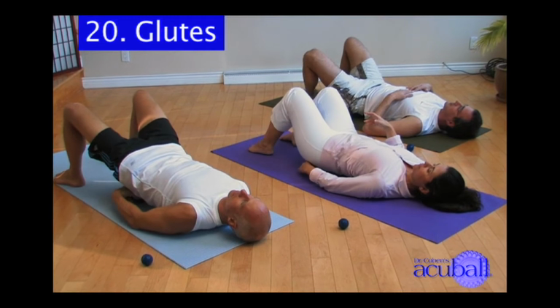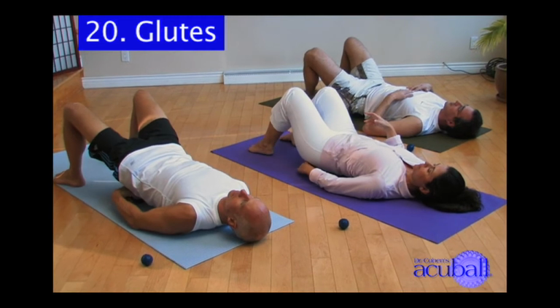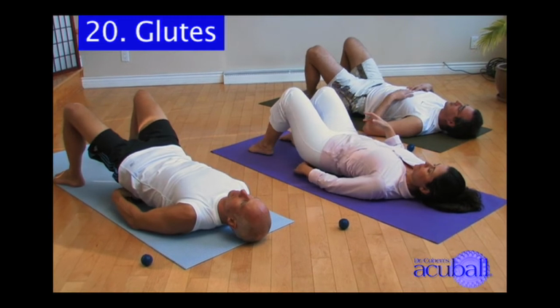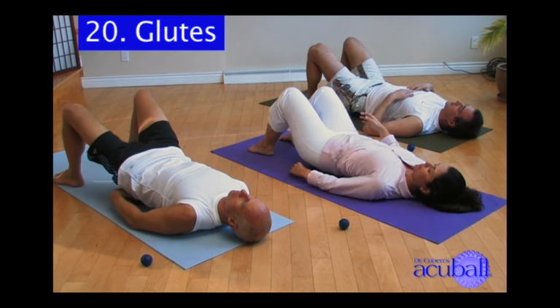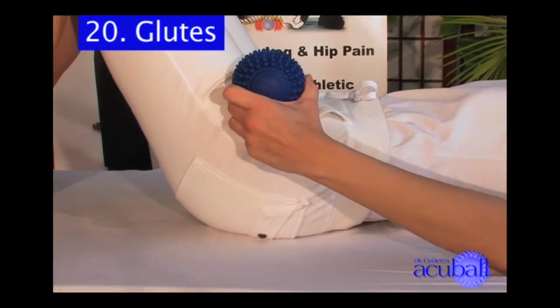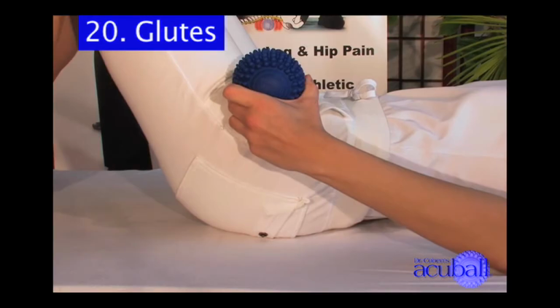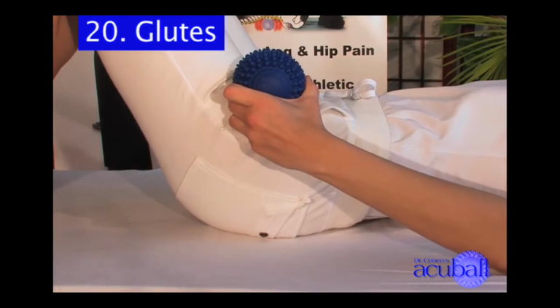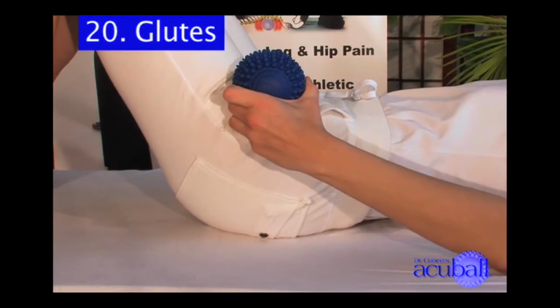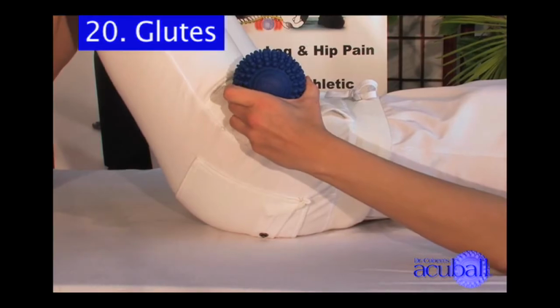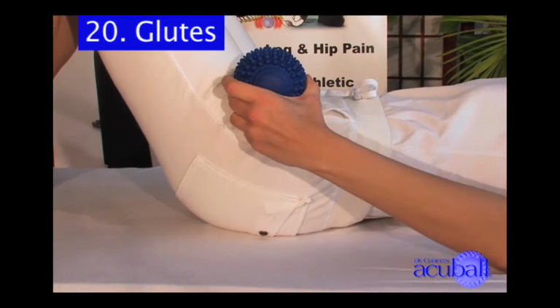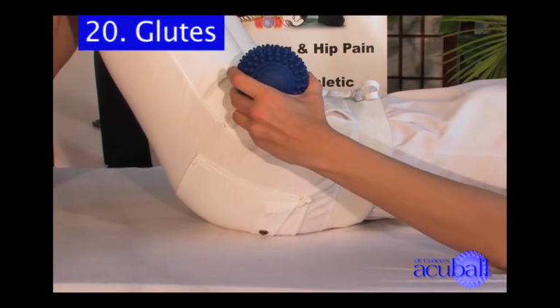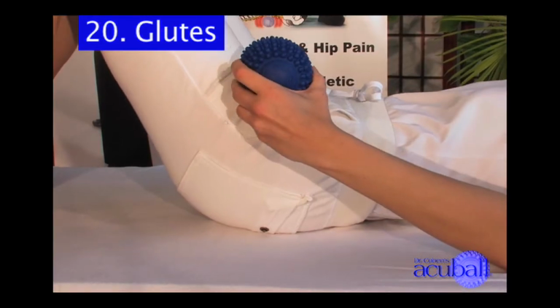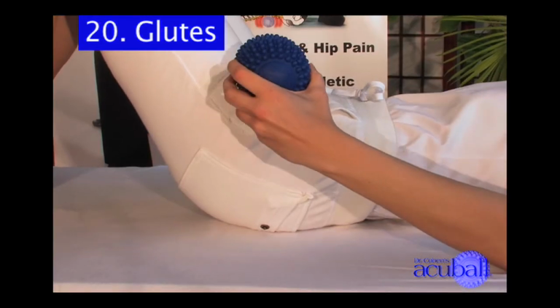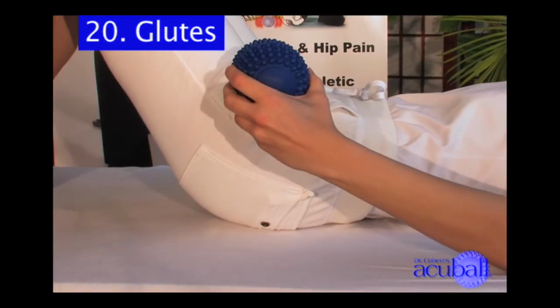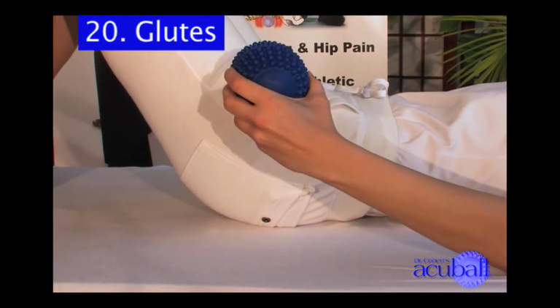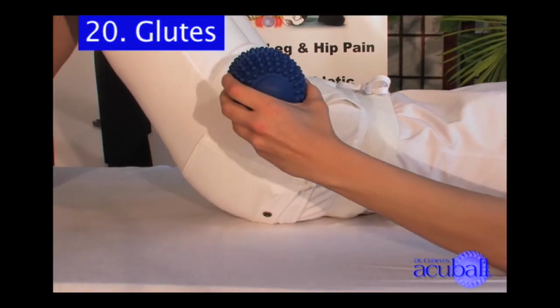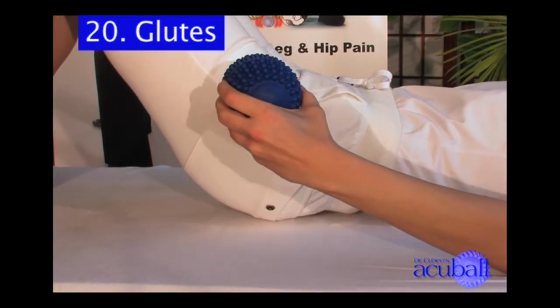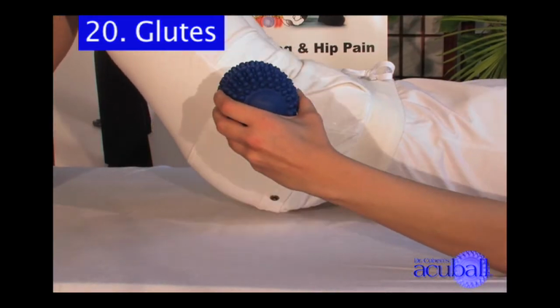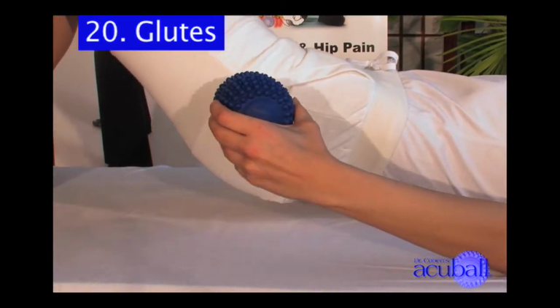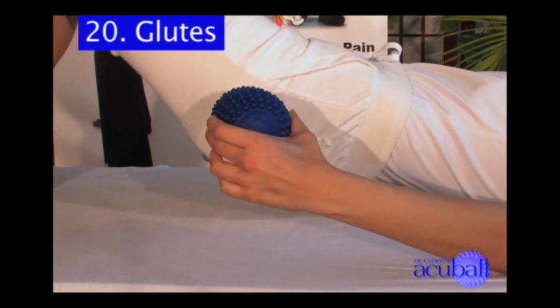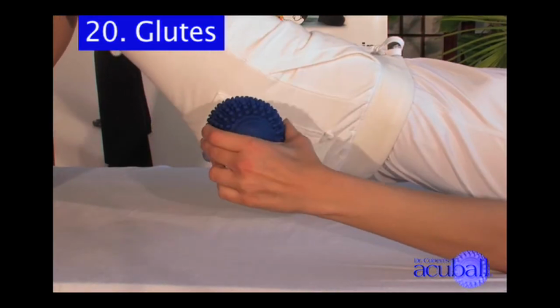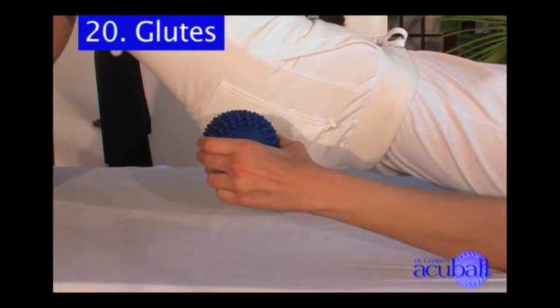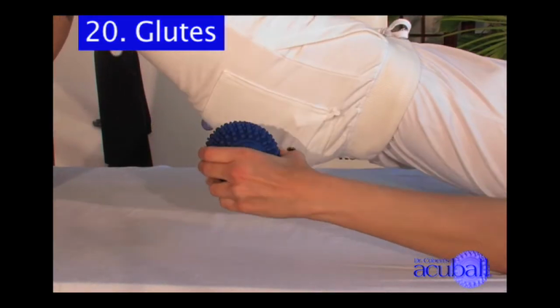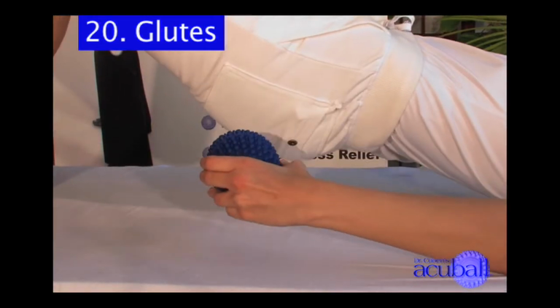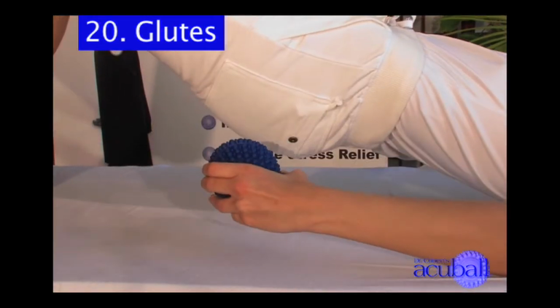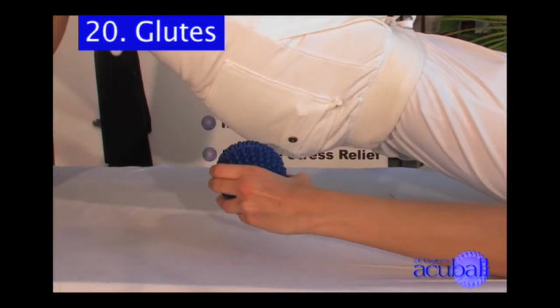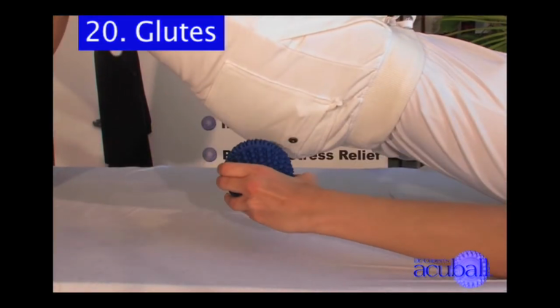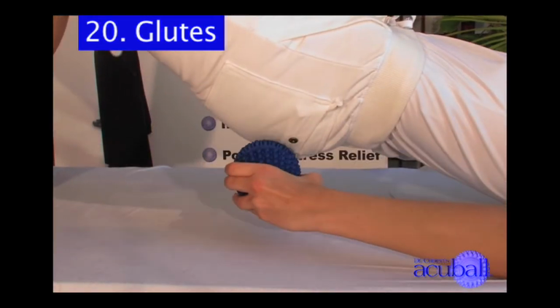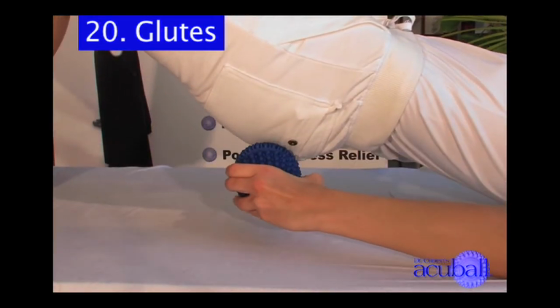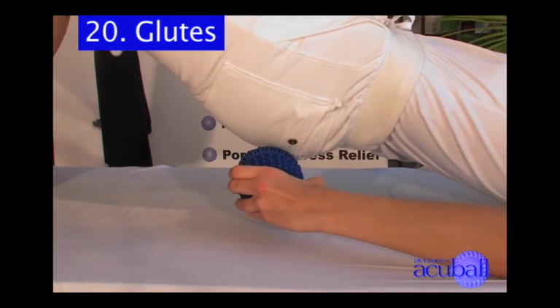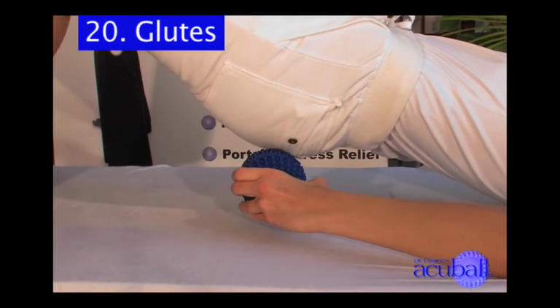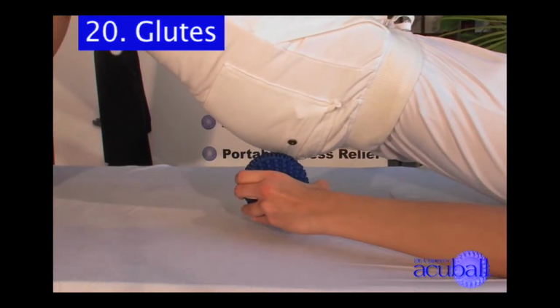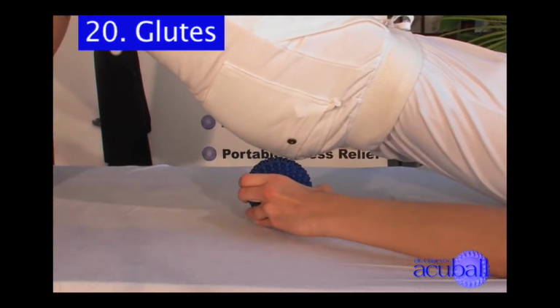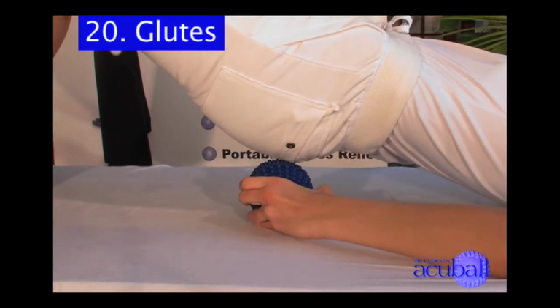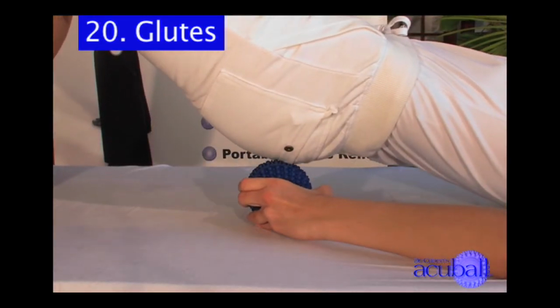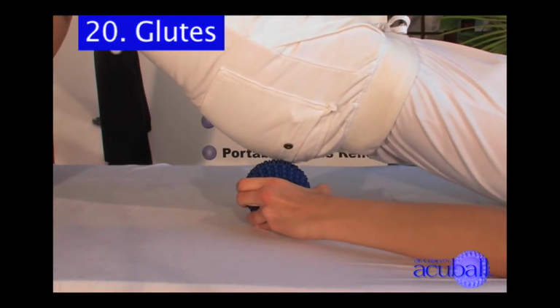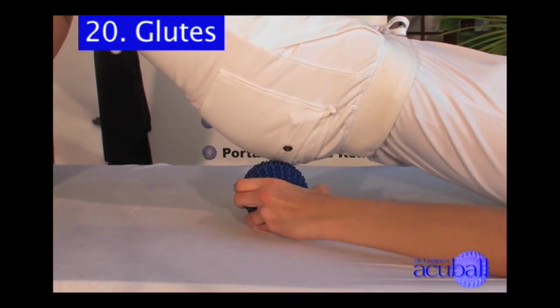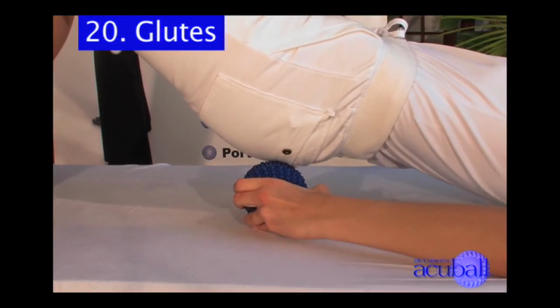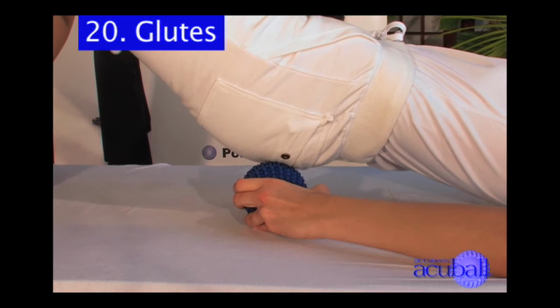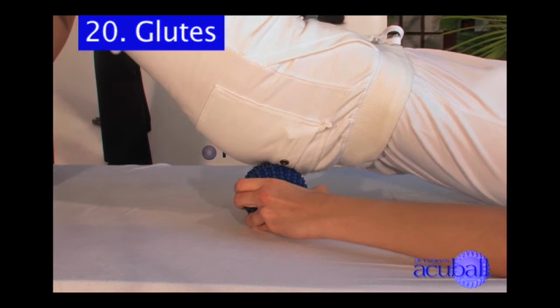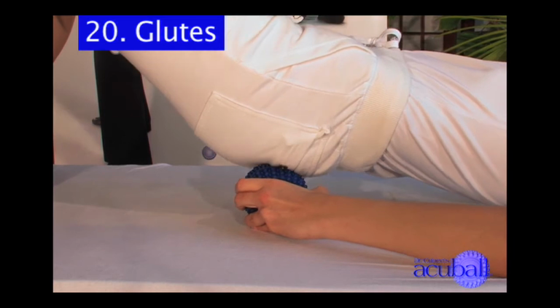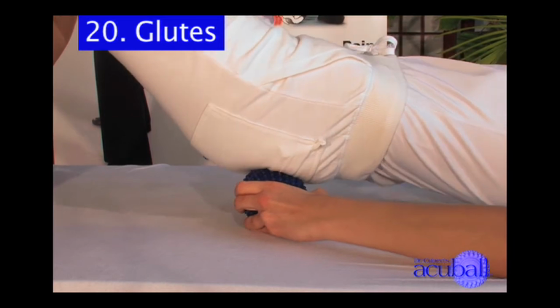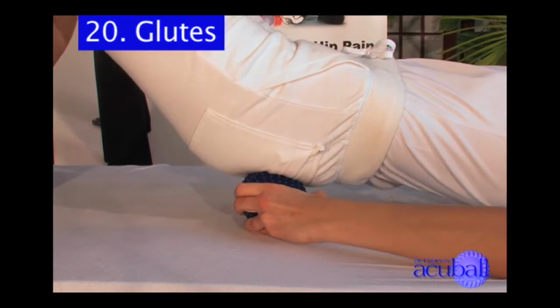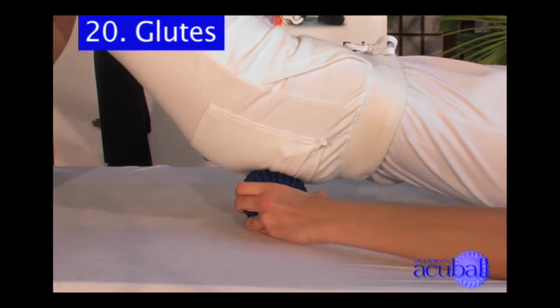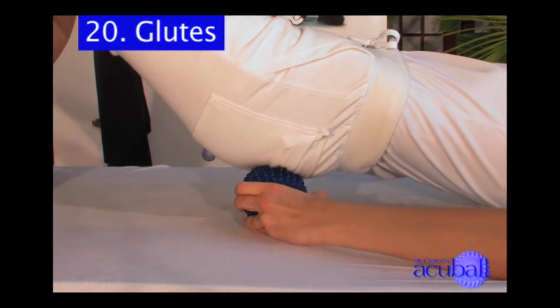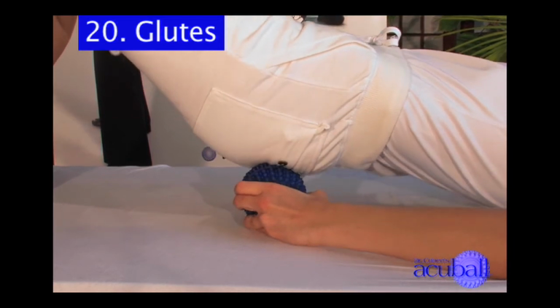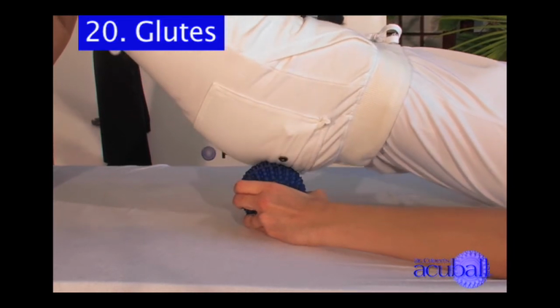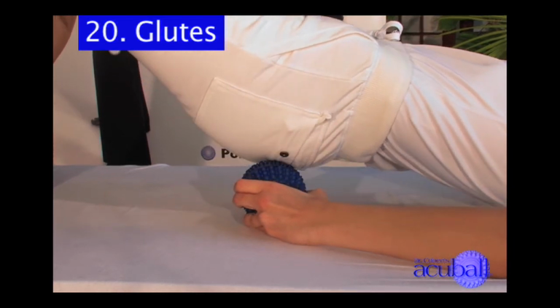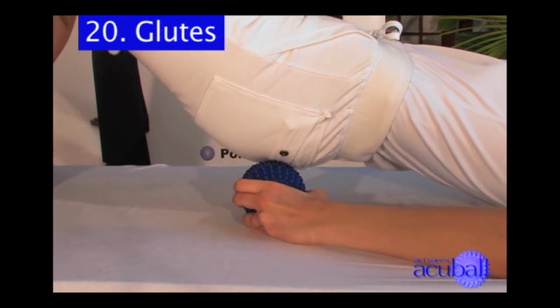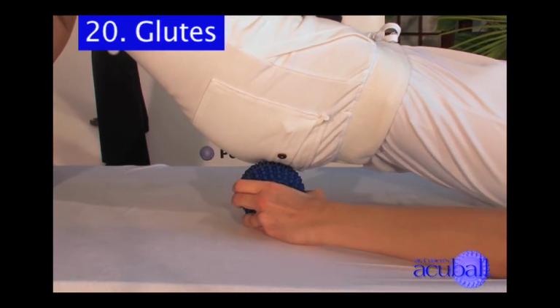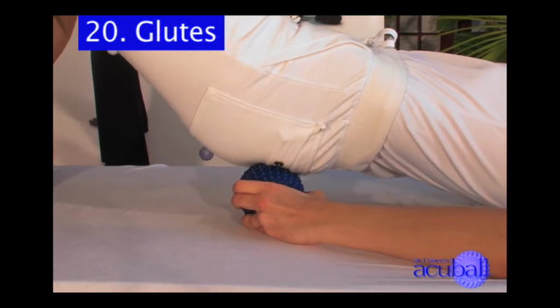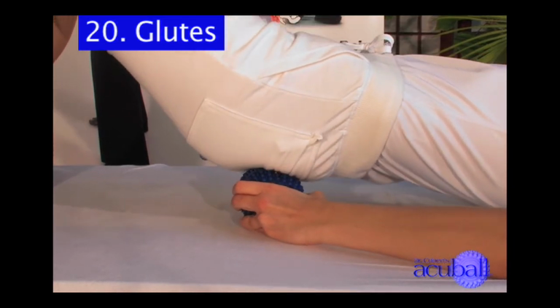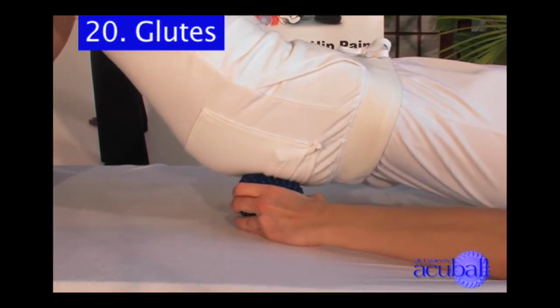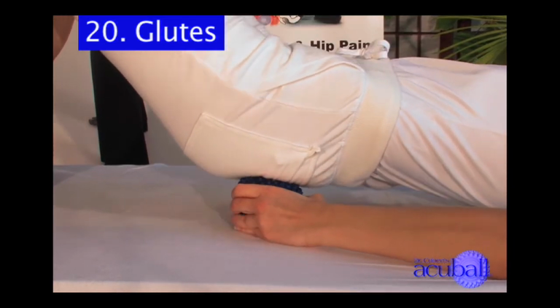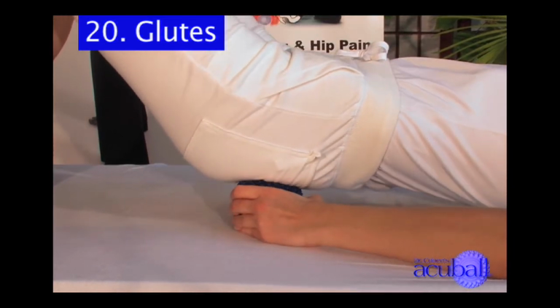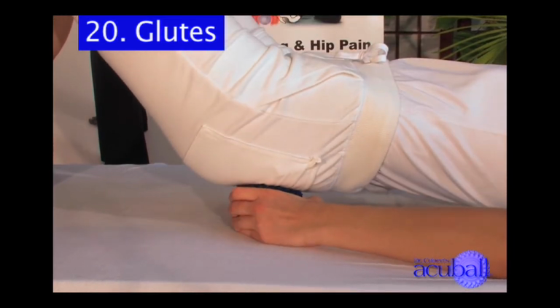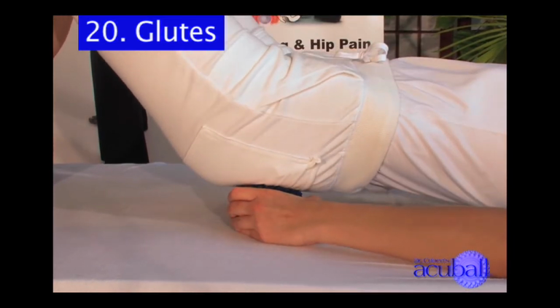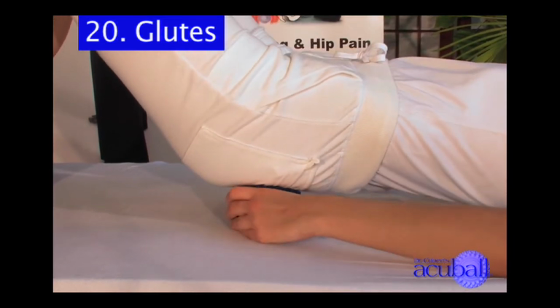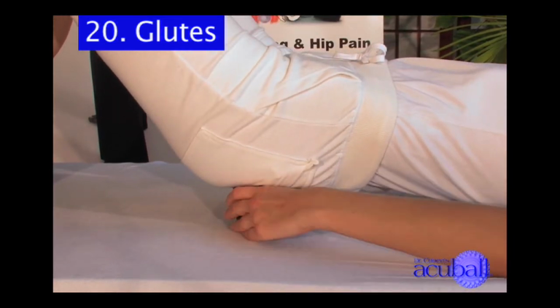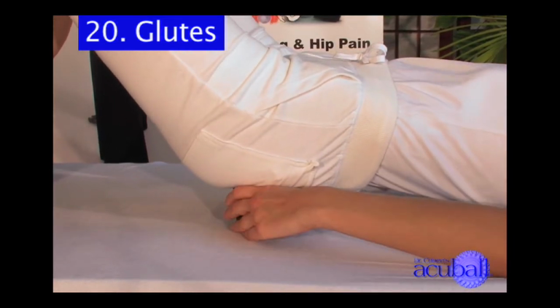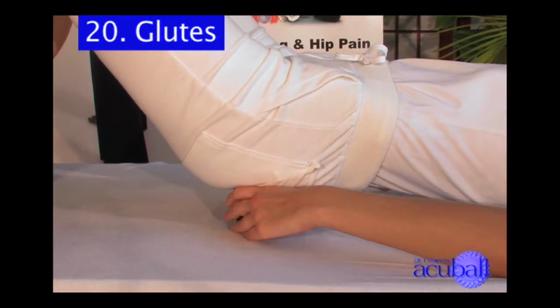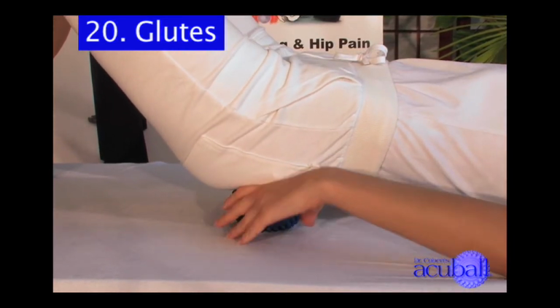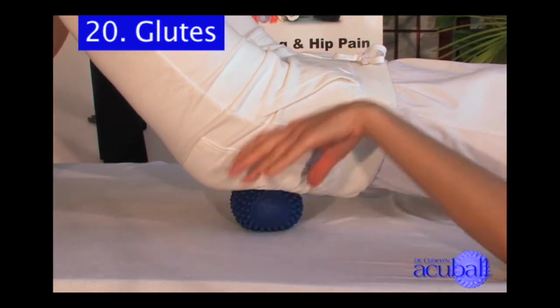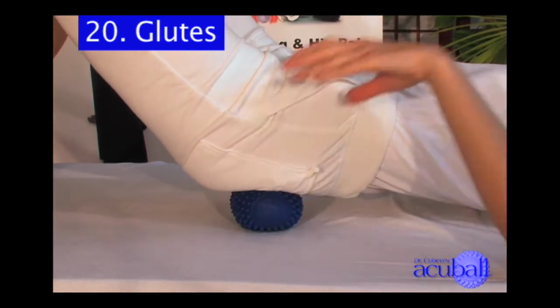So let's take your large heated AccuBall and you're going to place it underneath your glute, your buttock.